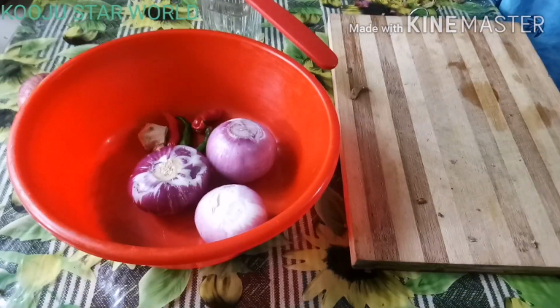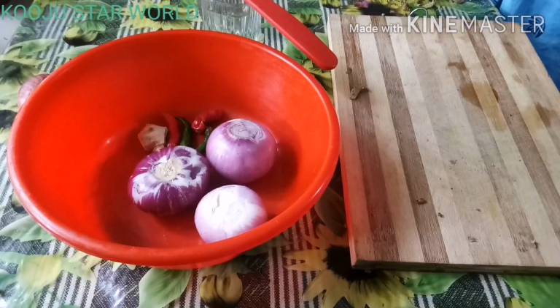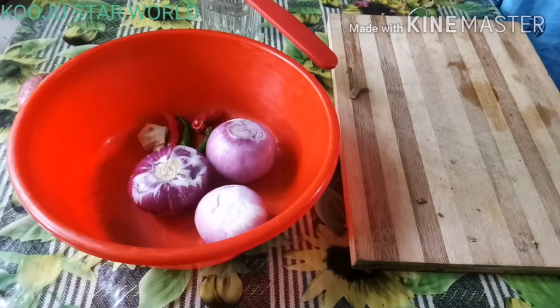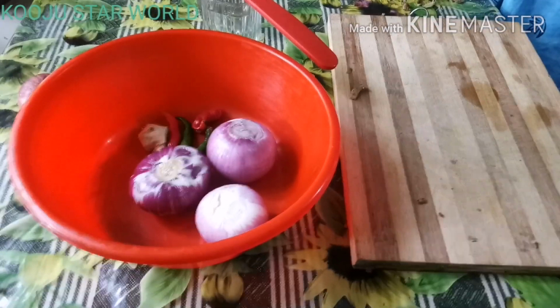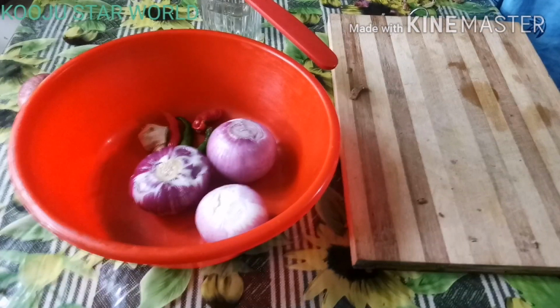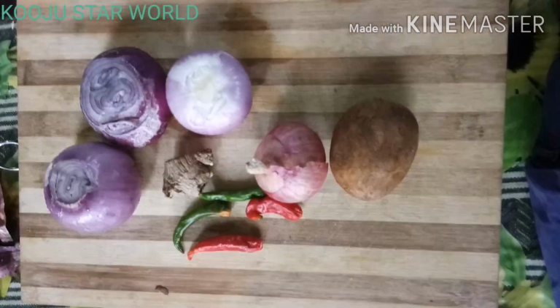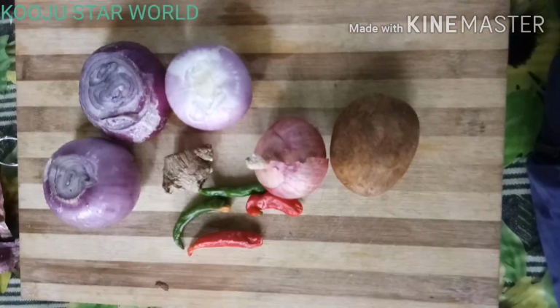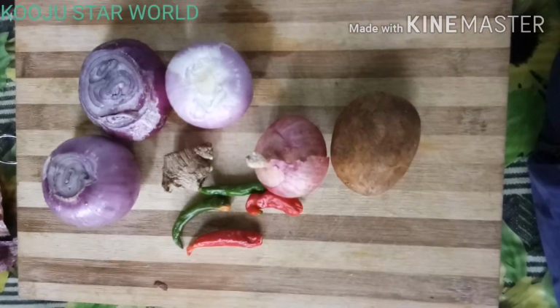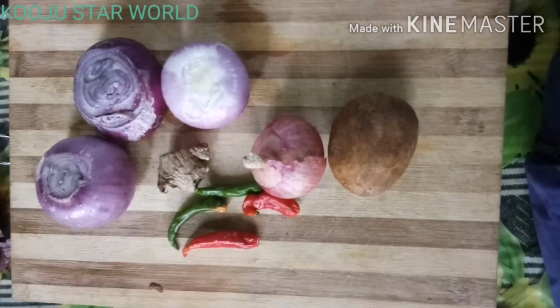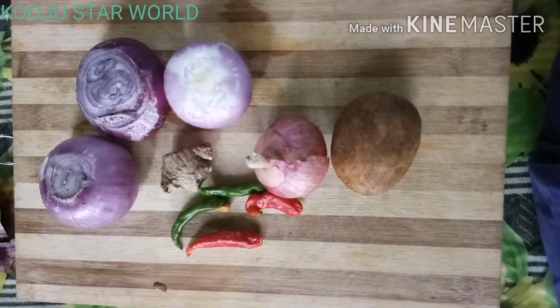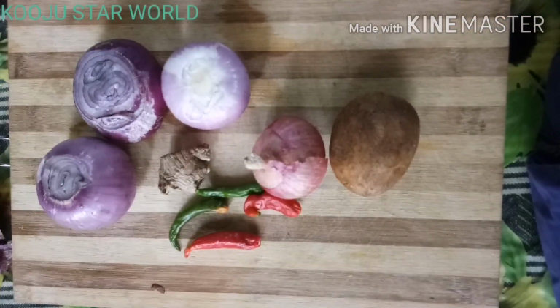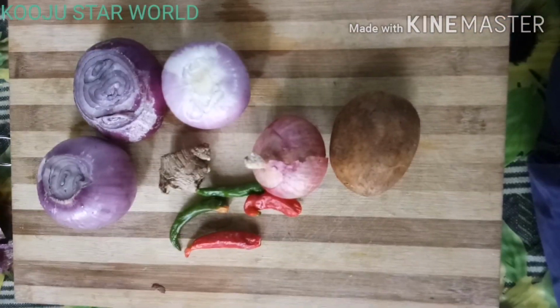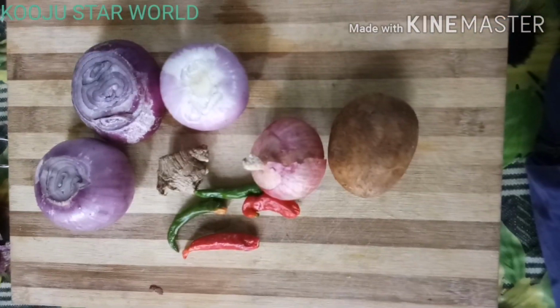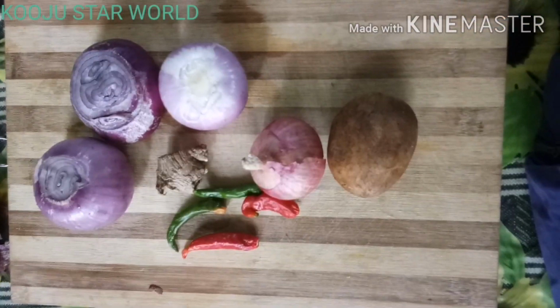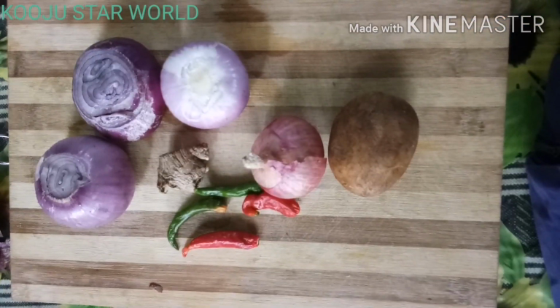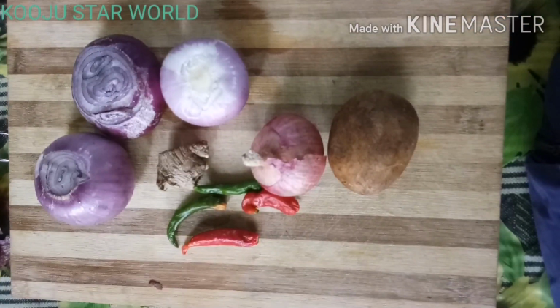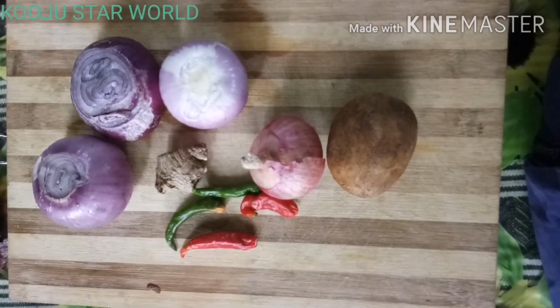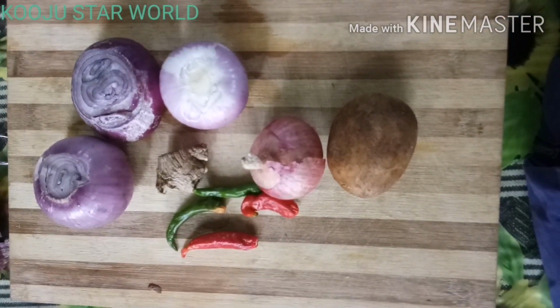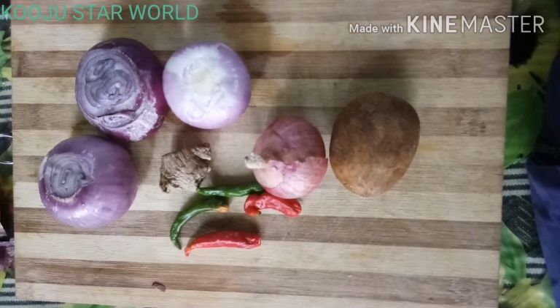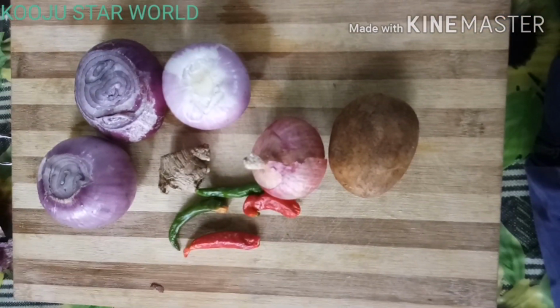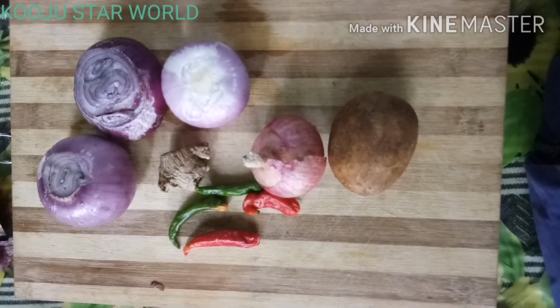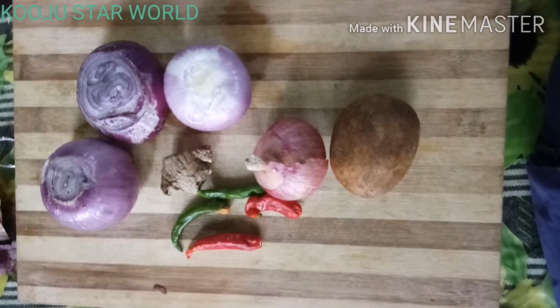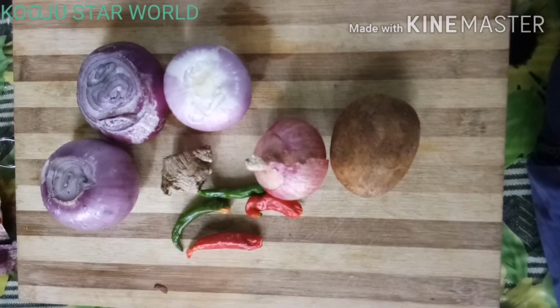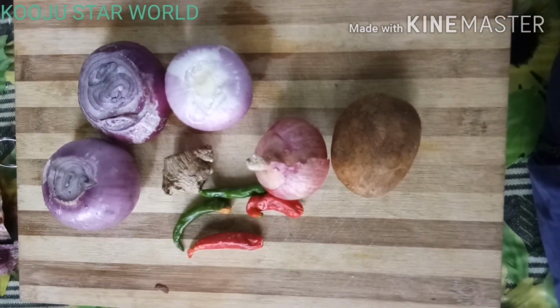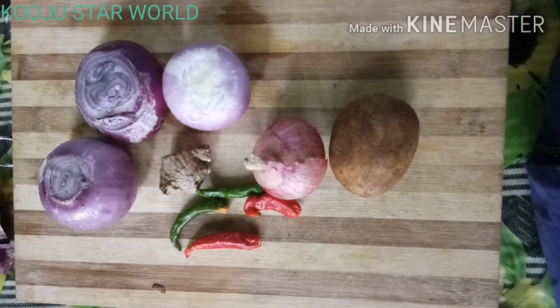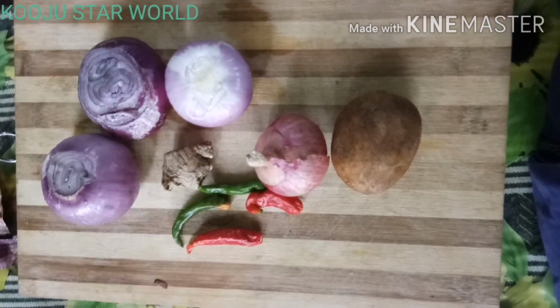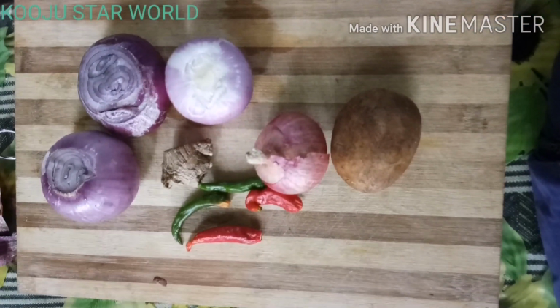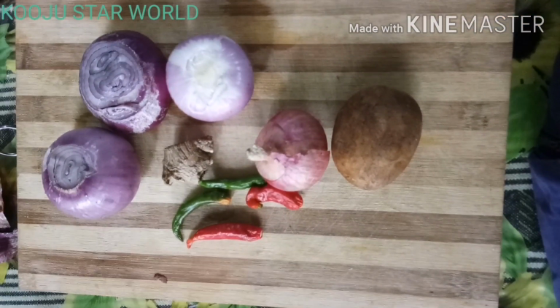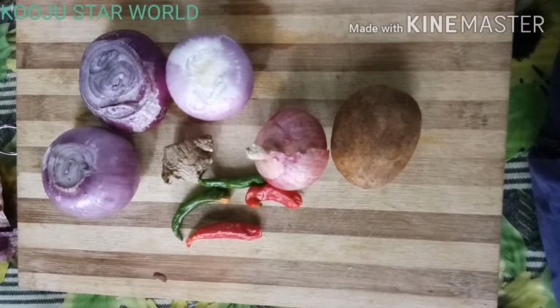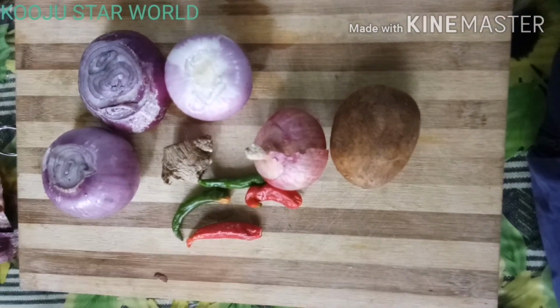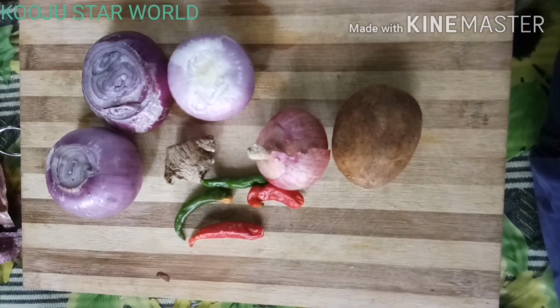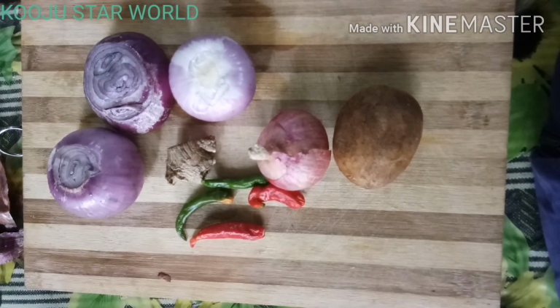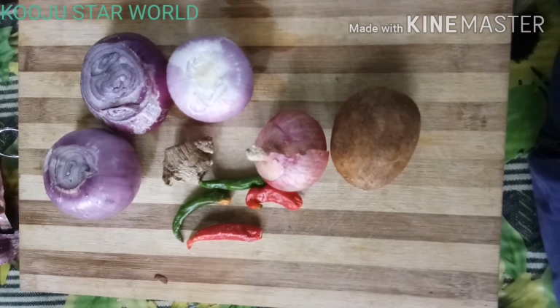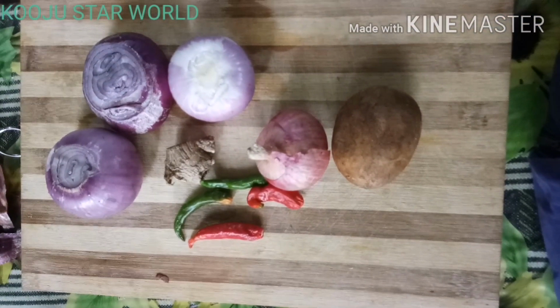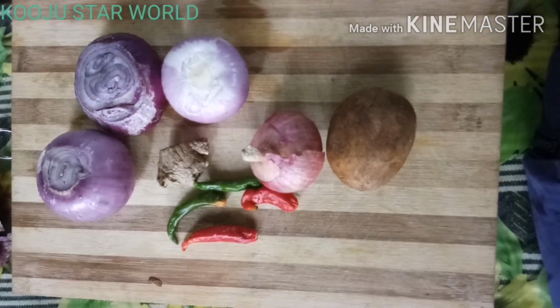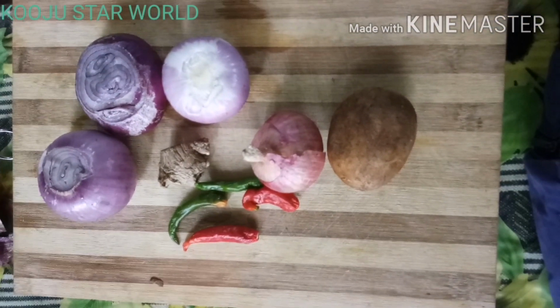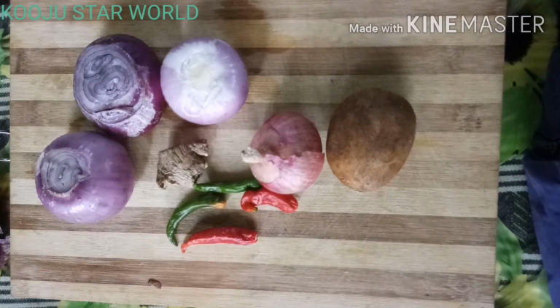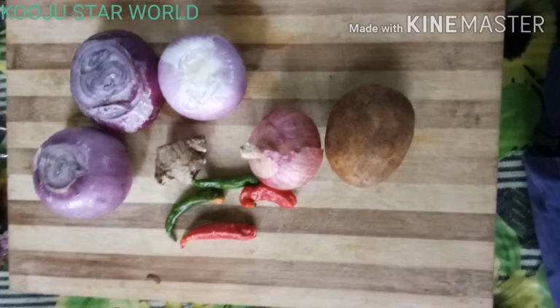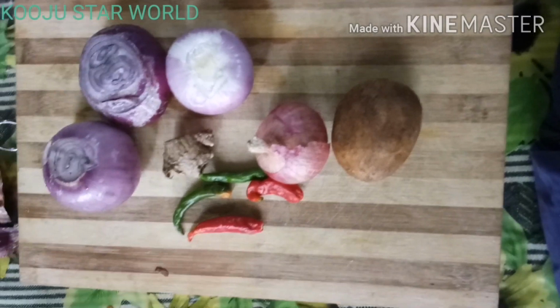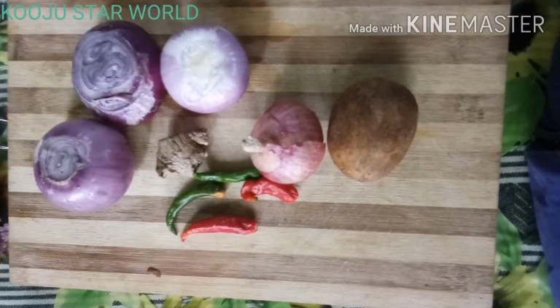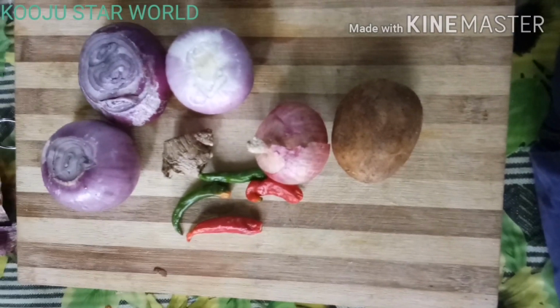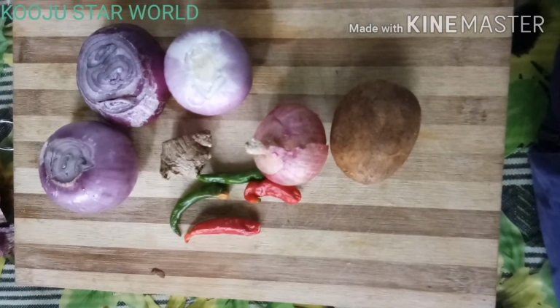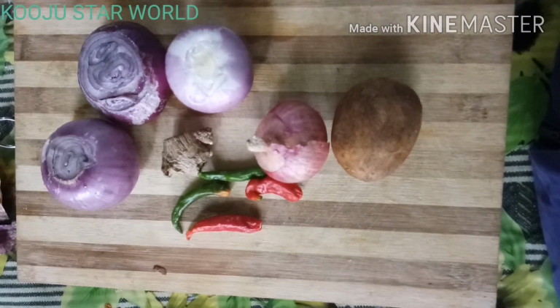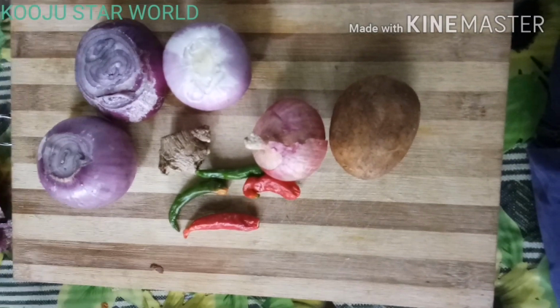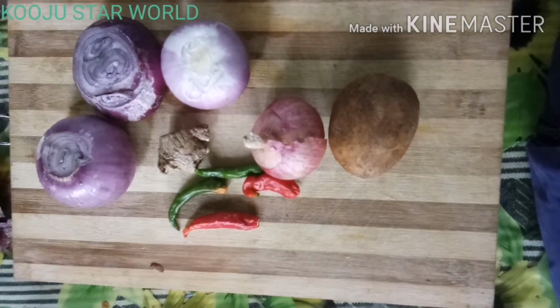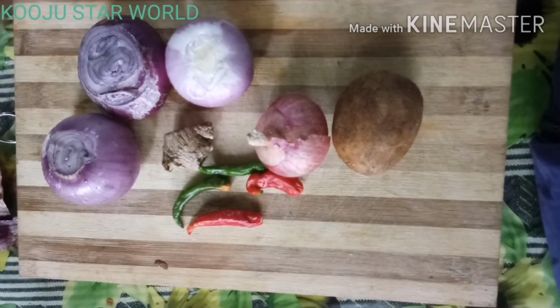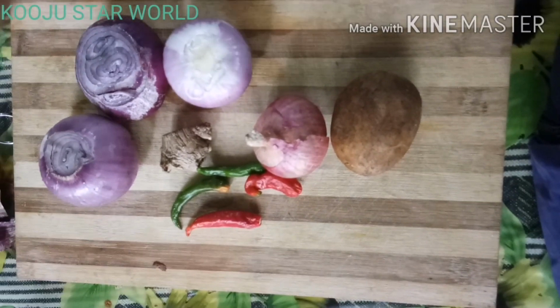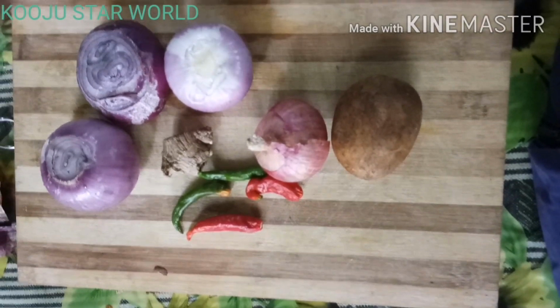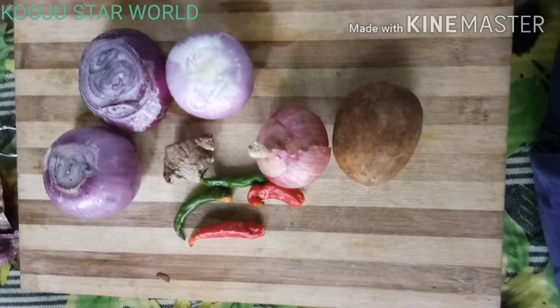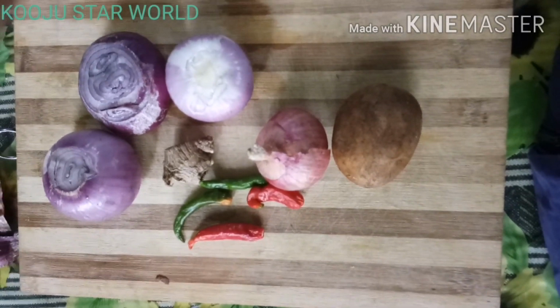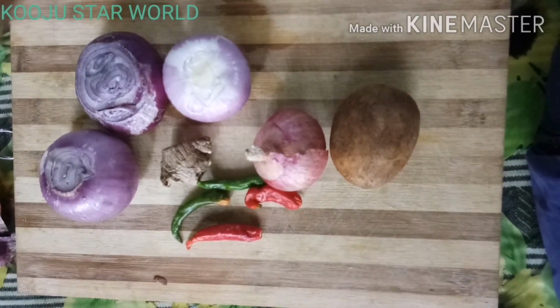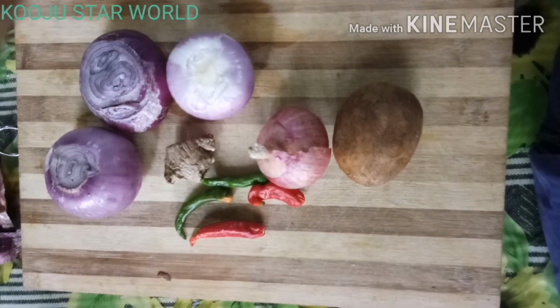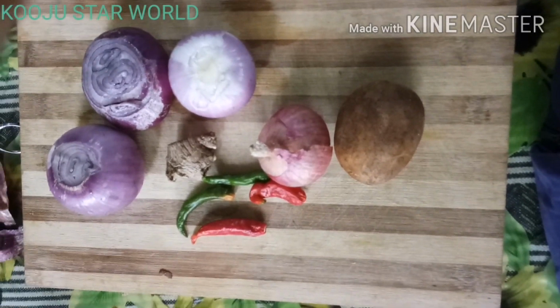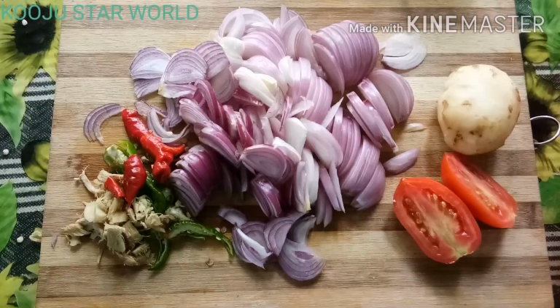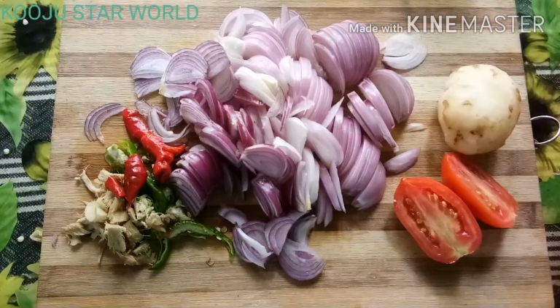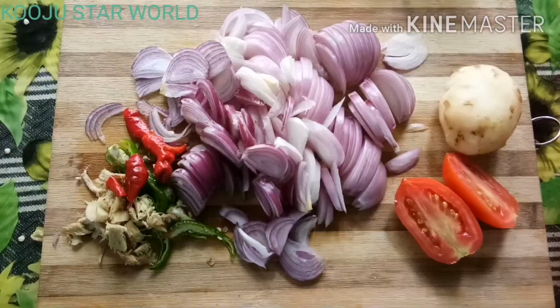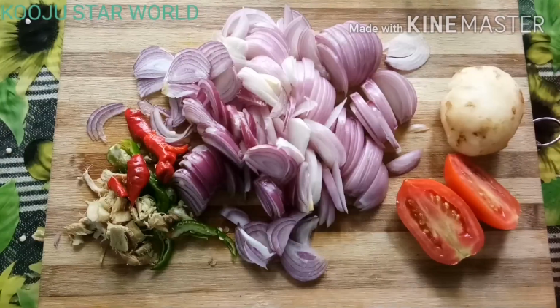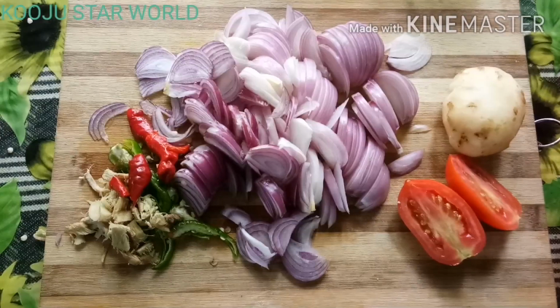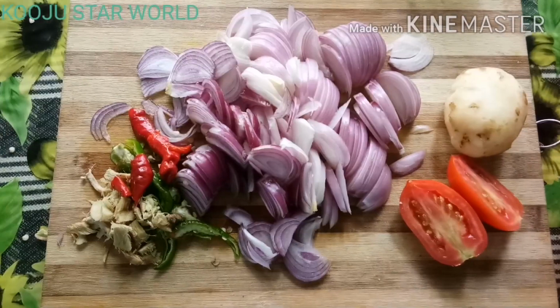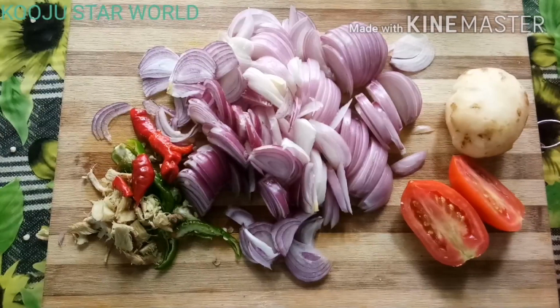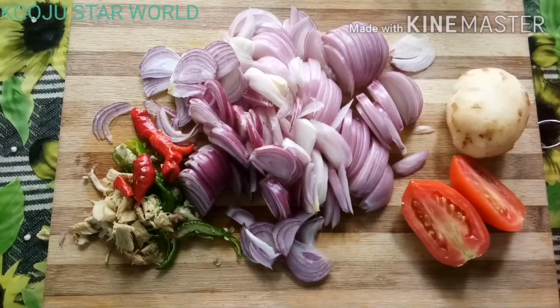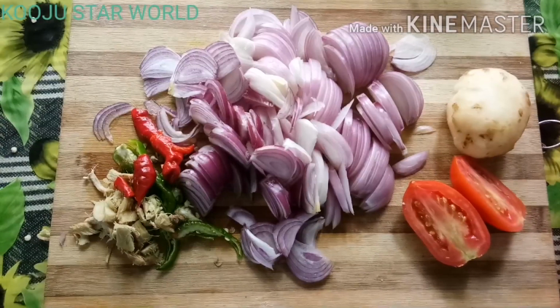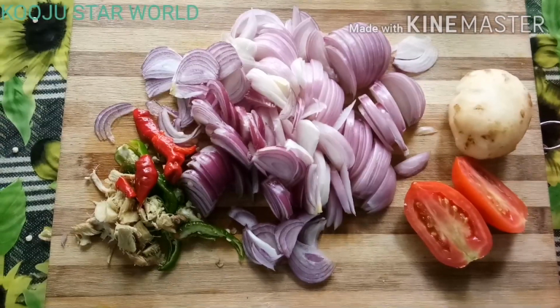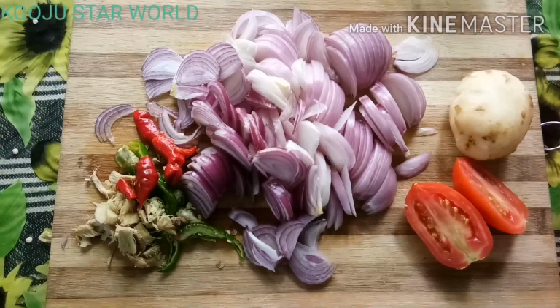Hello friends! We are going to have a cooking video. We are going to have a breakfast and an evening snack.